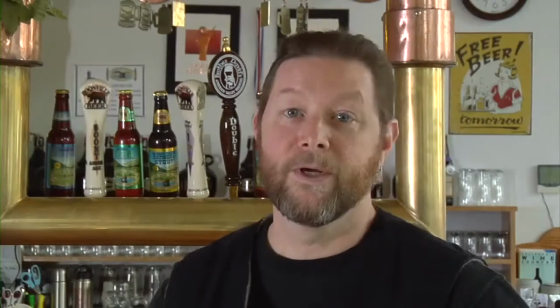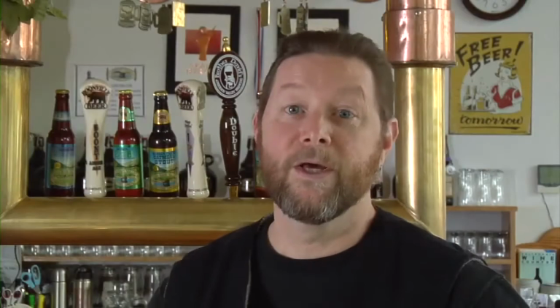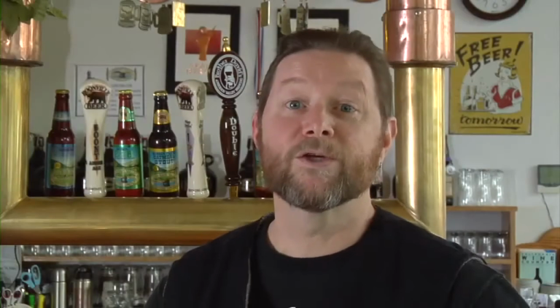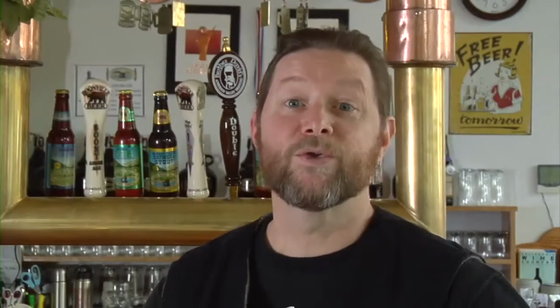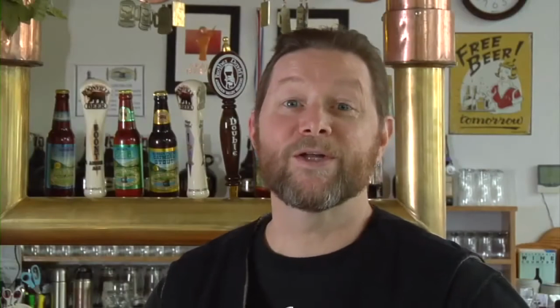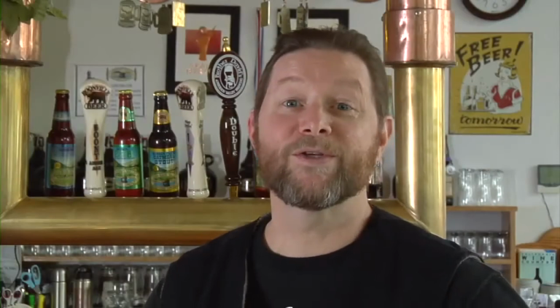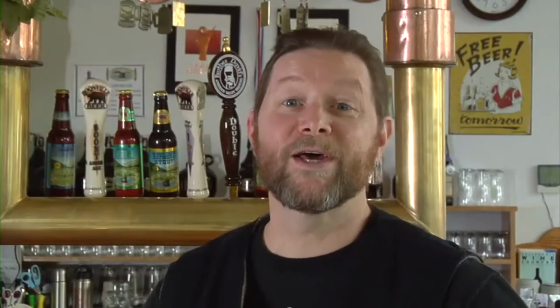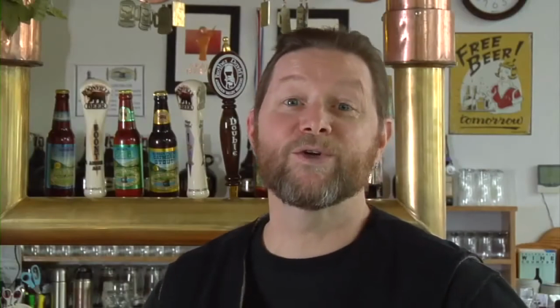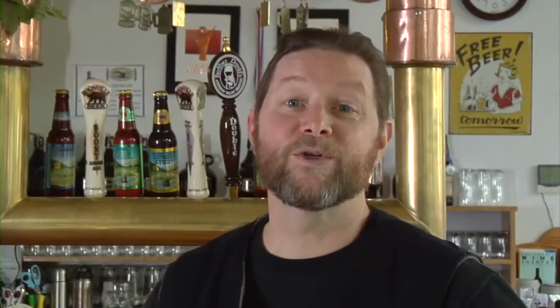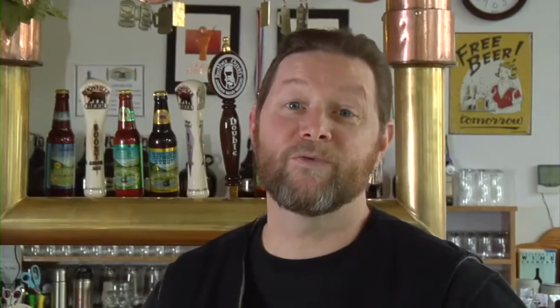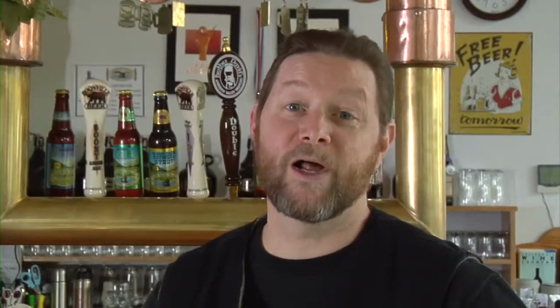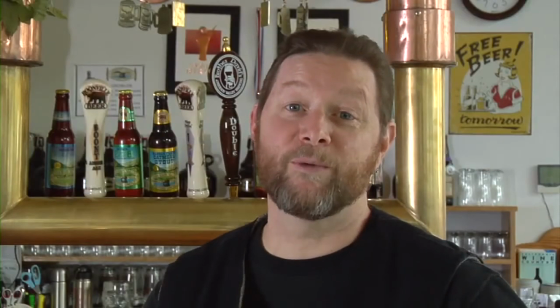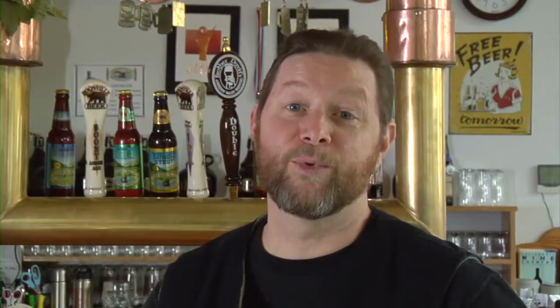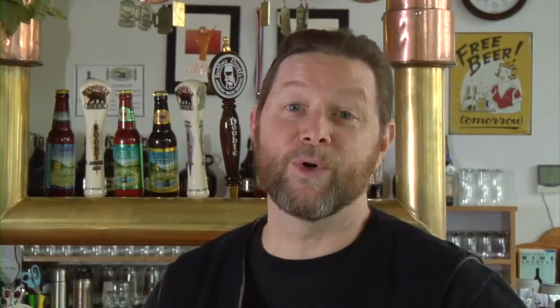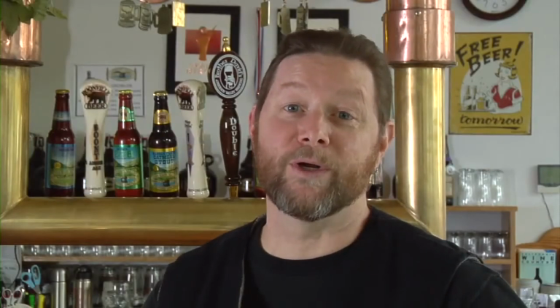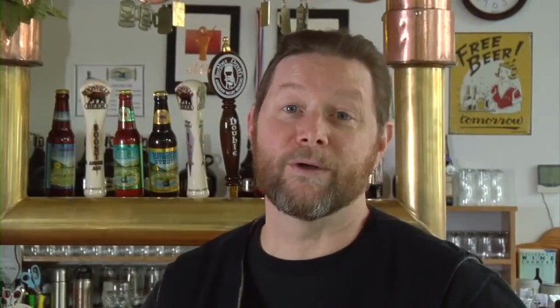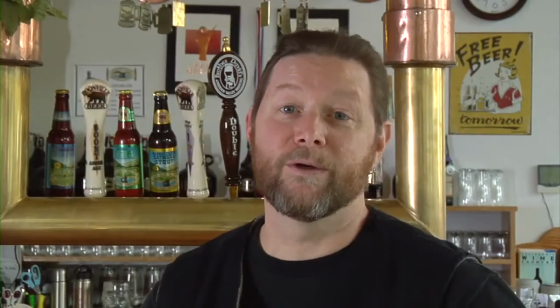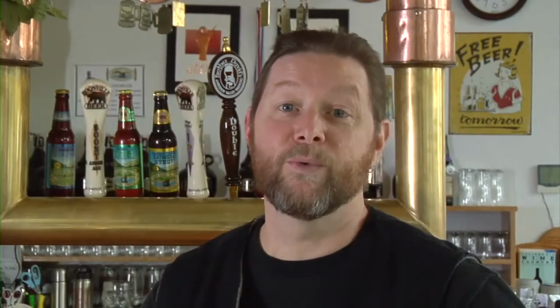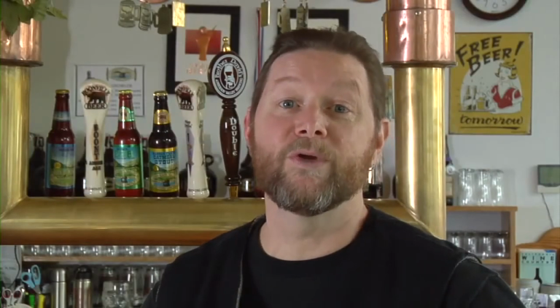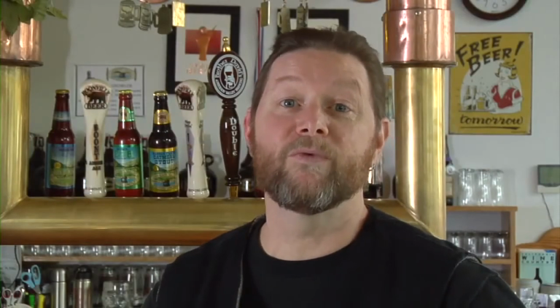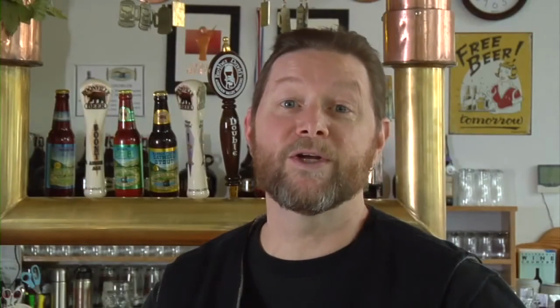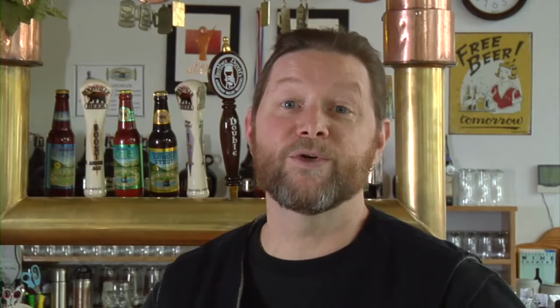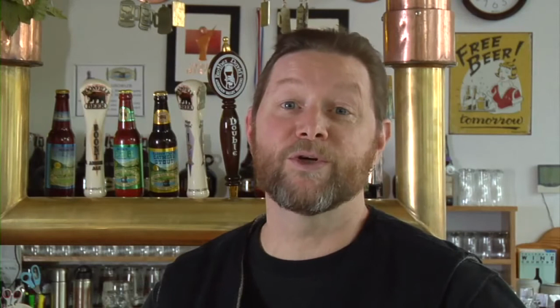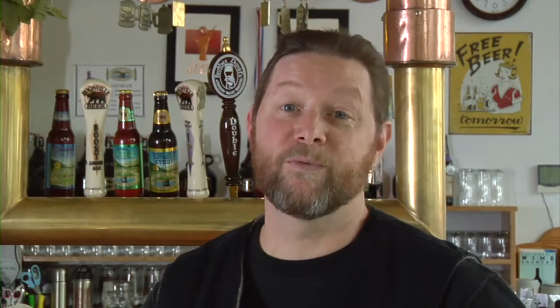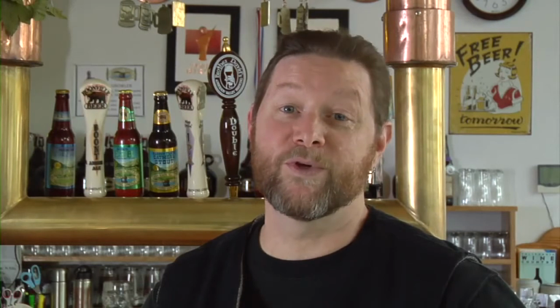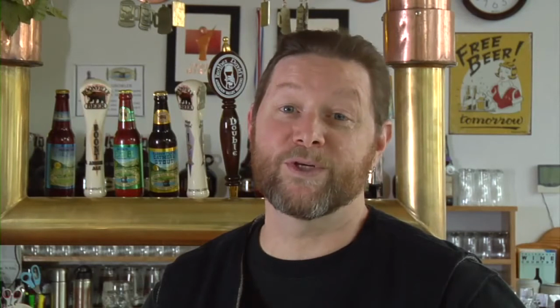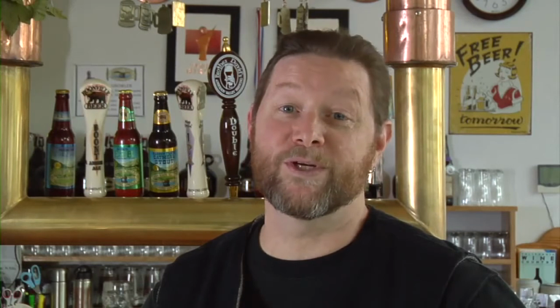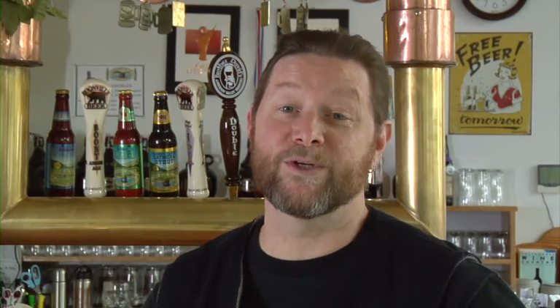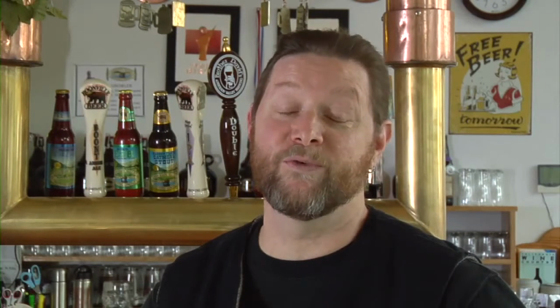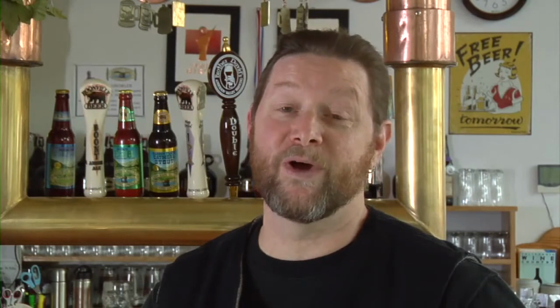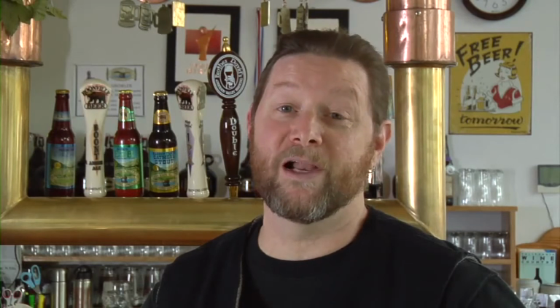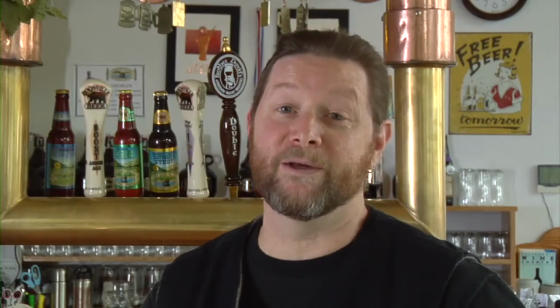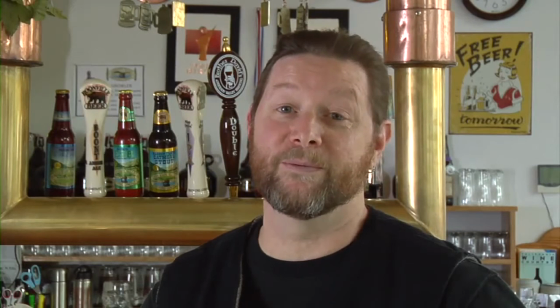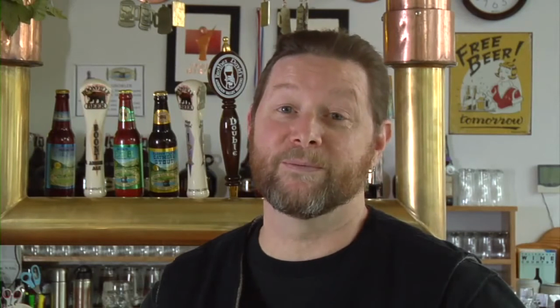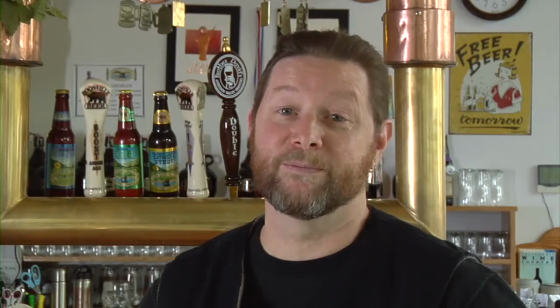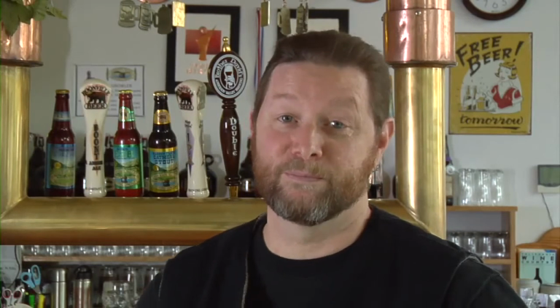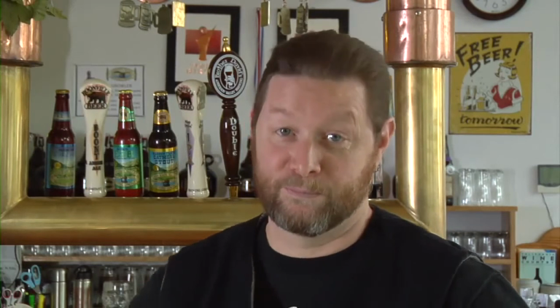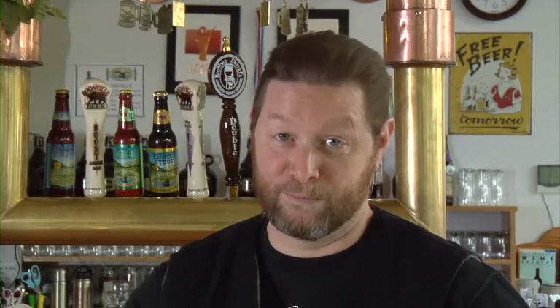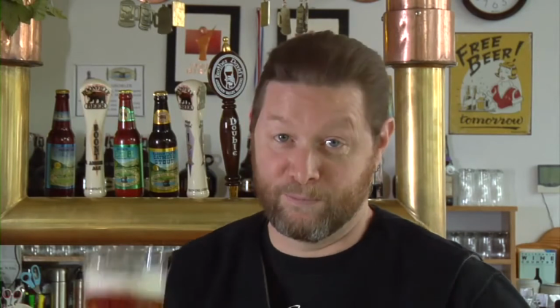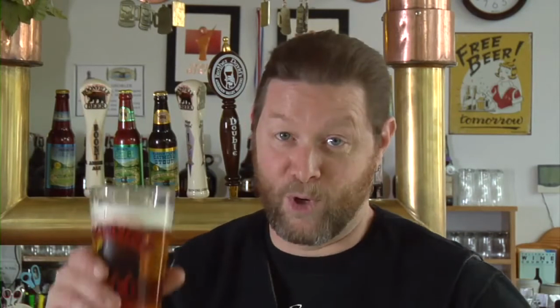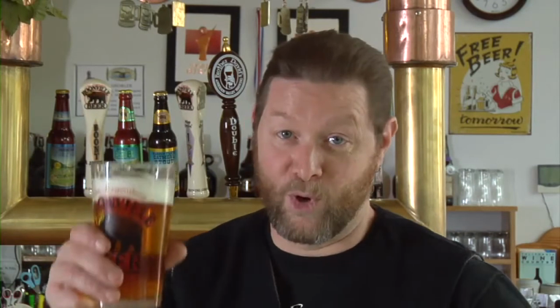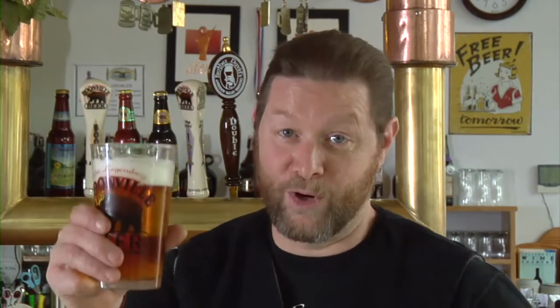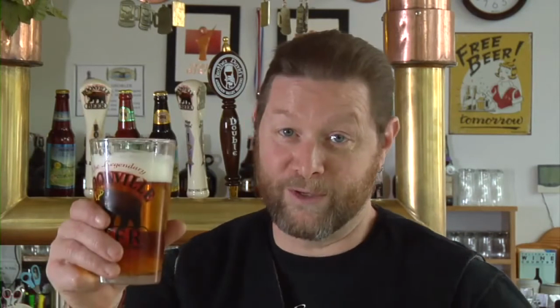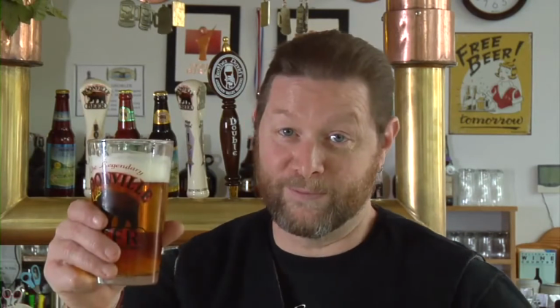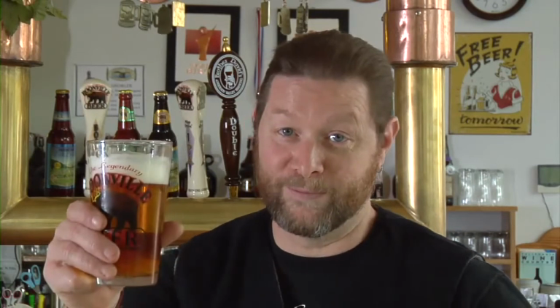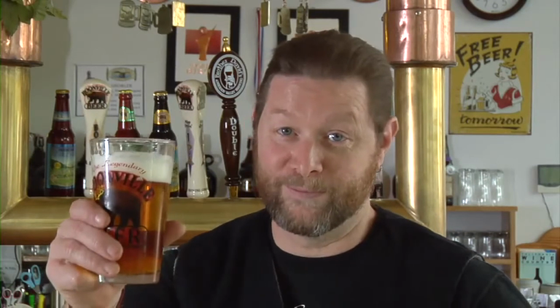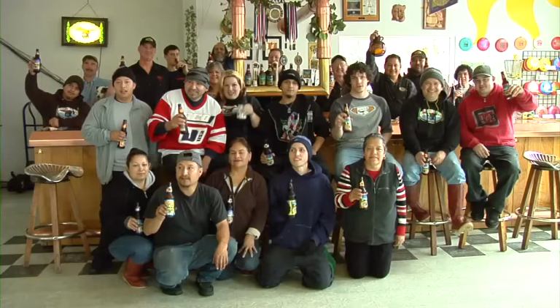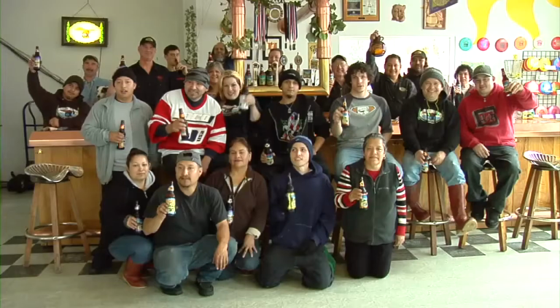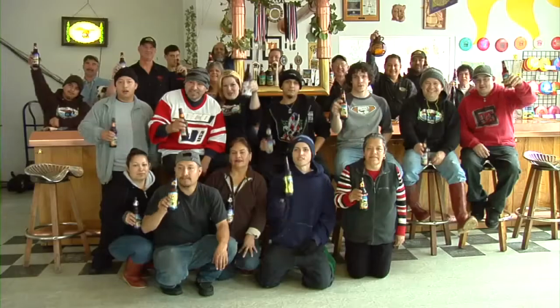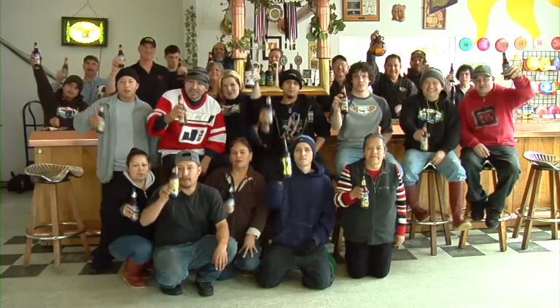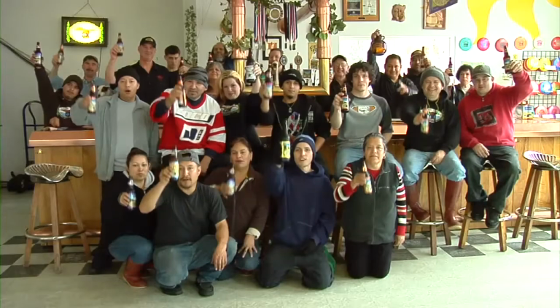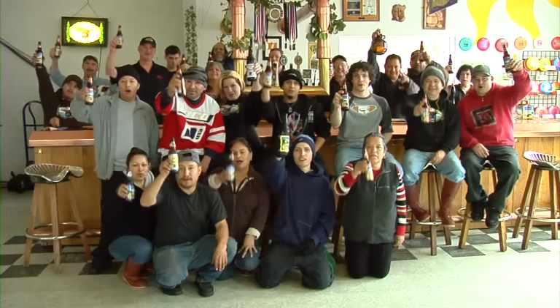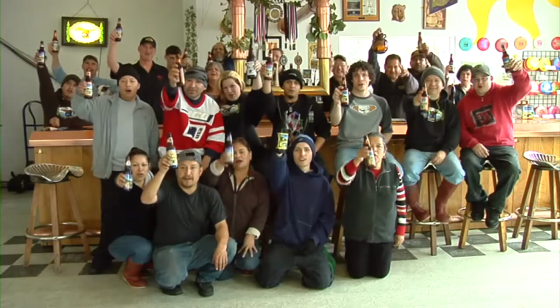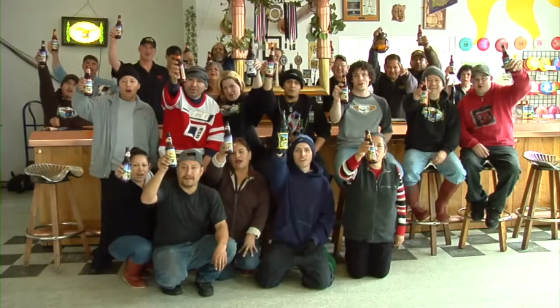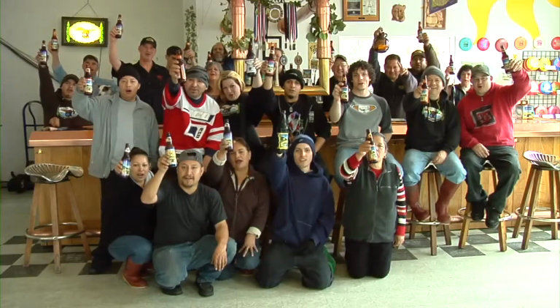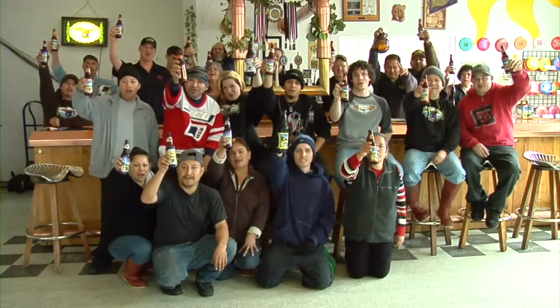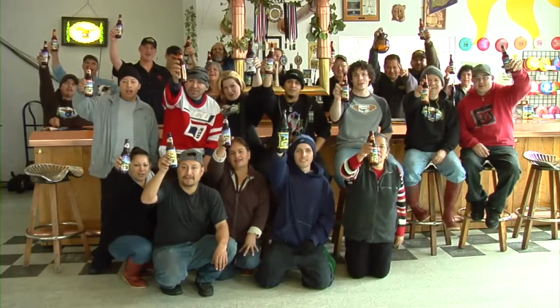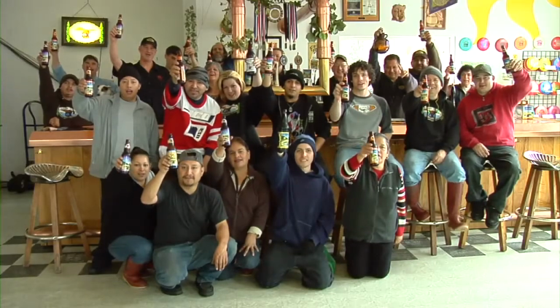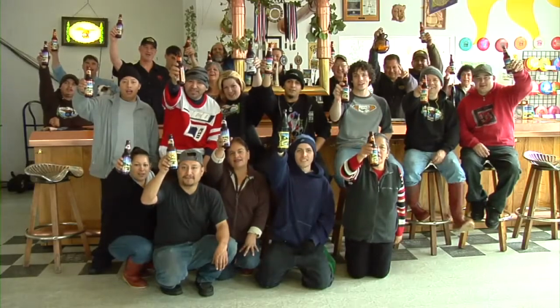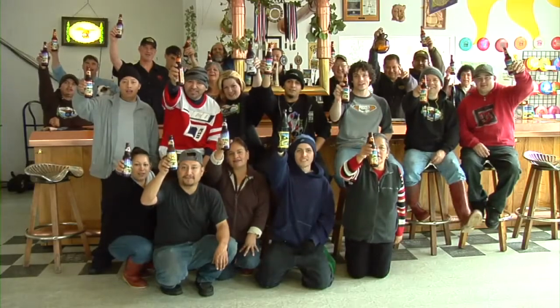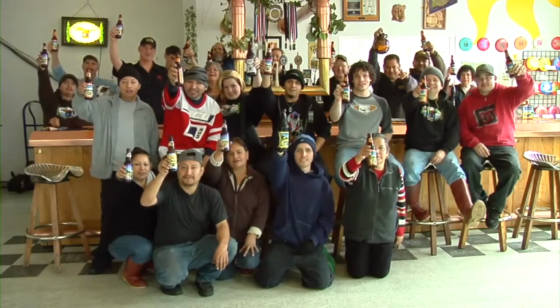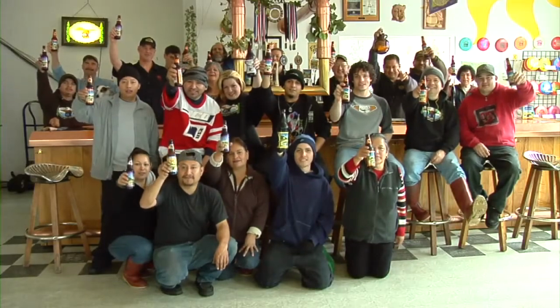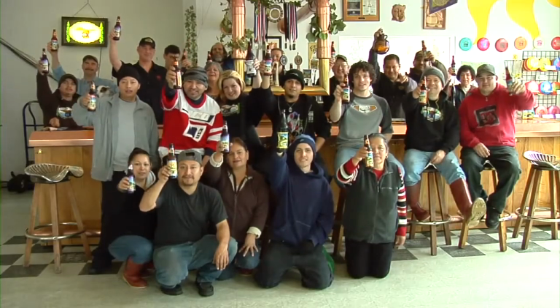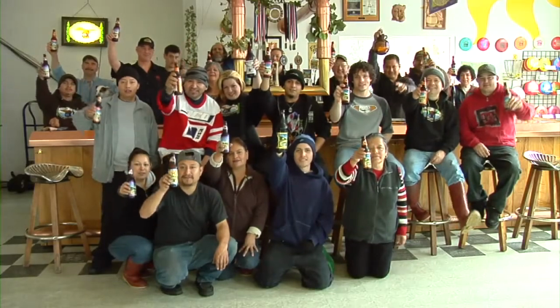So that's Anderson Valley Brewing. We invite you to come visit us in the valley. Ball hornin'. Ball hornin'.